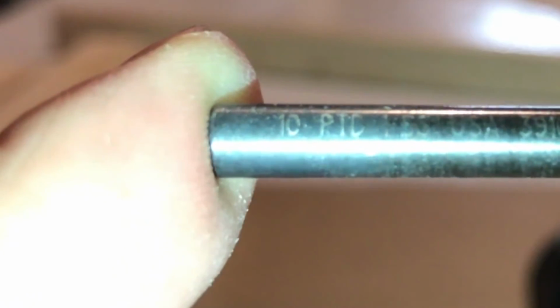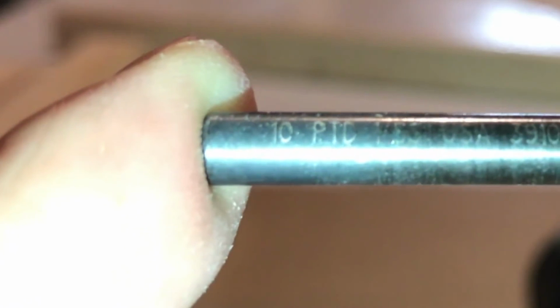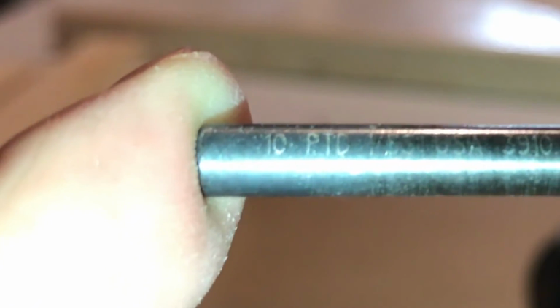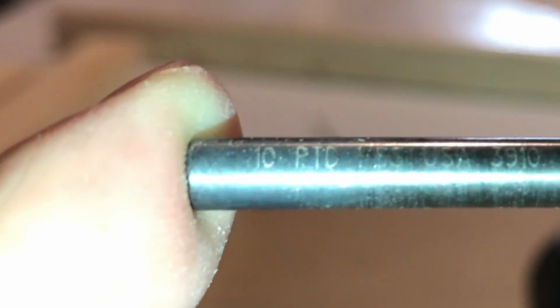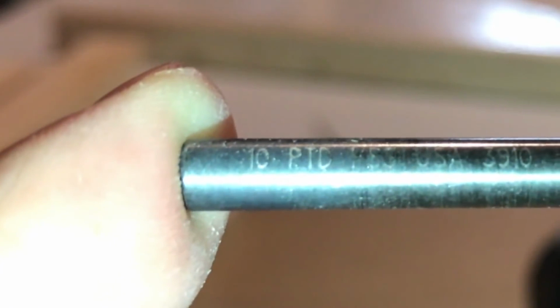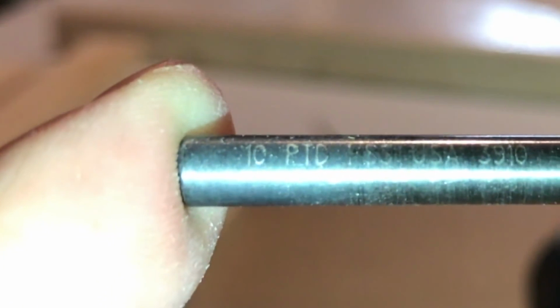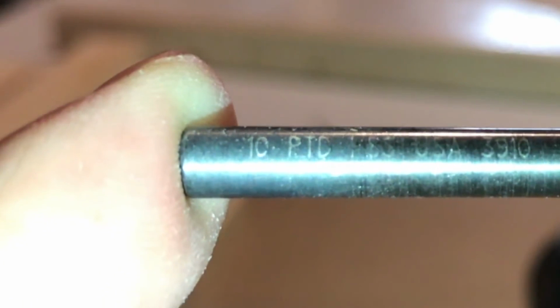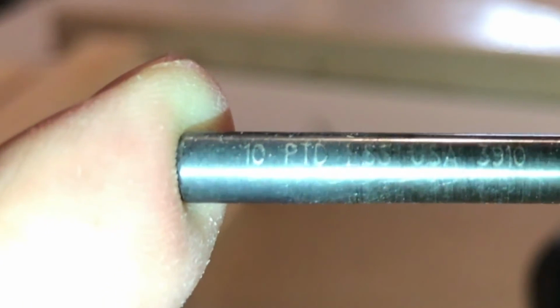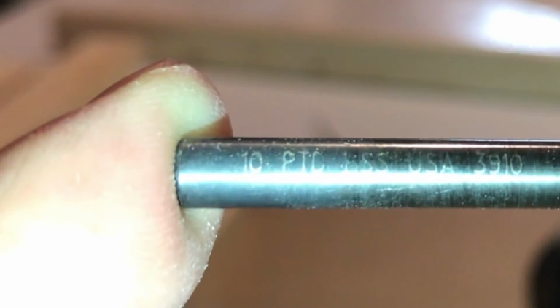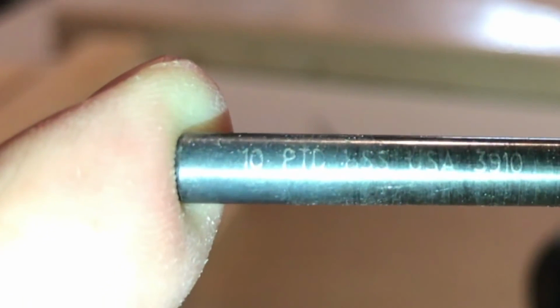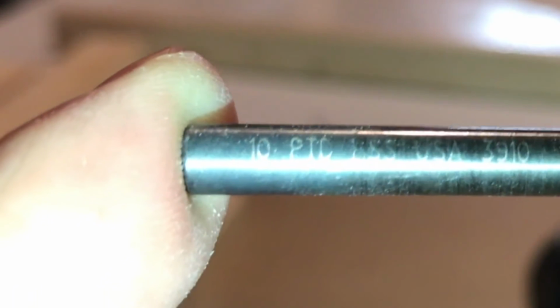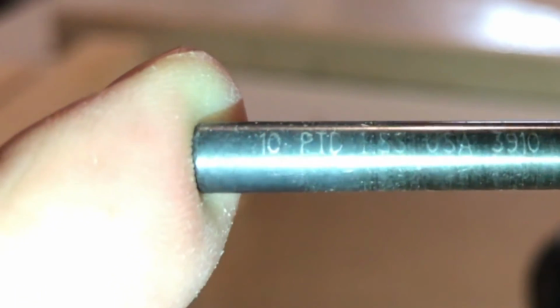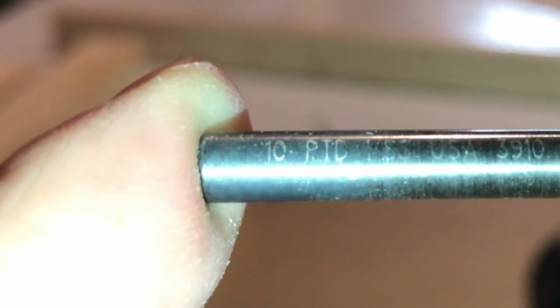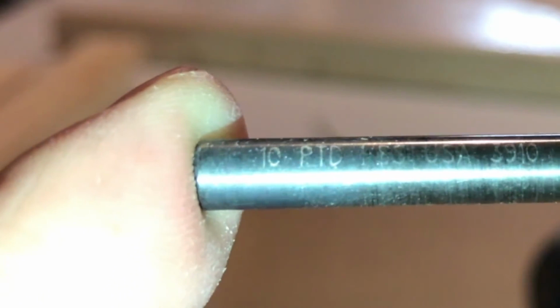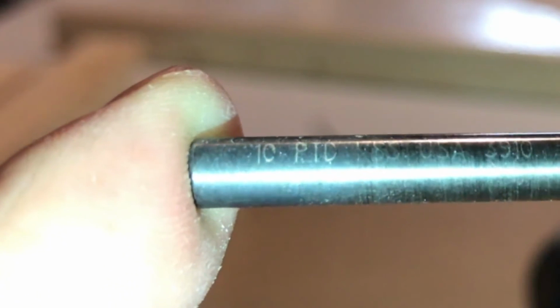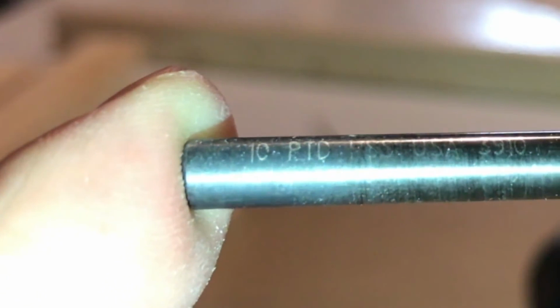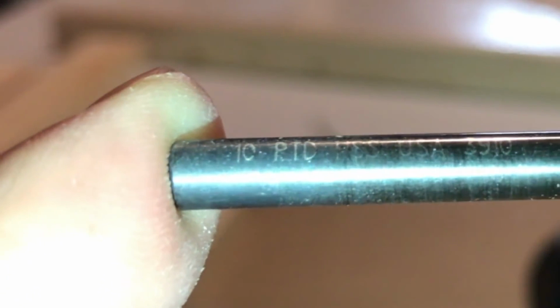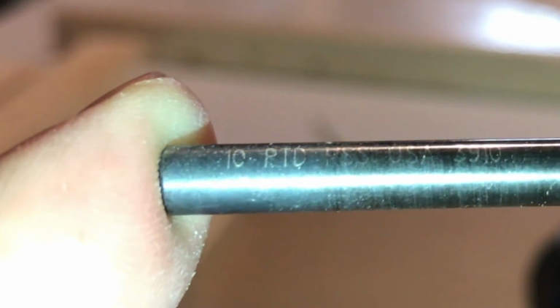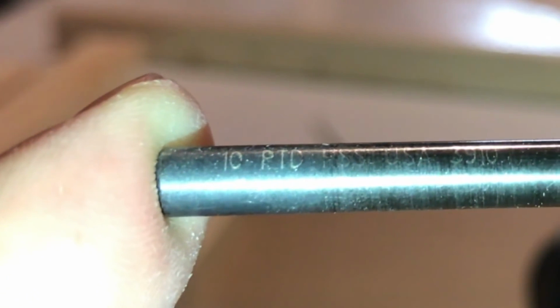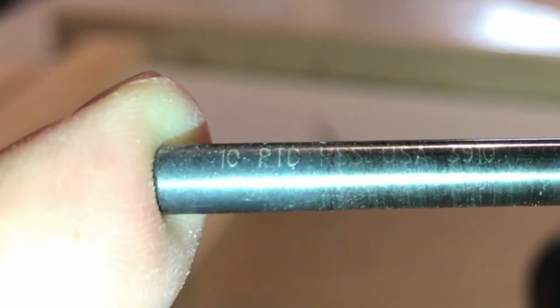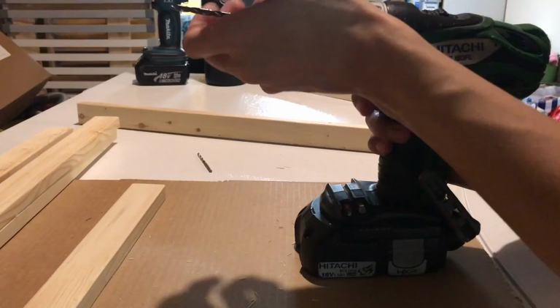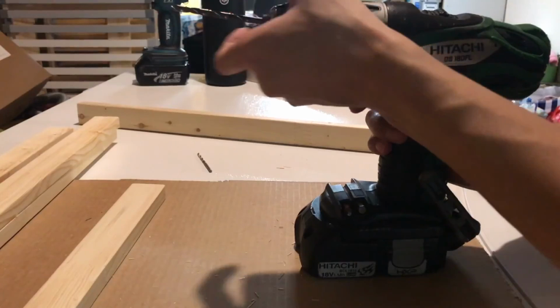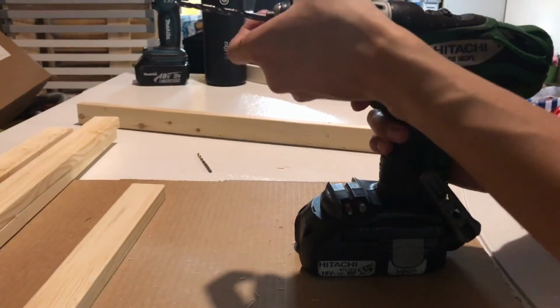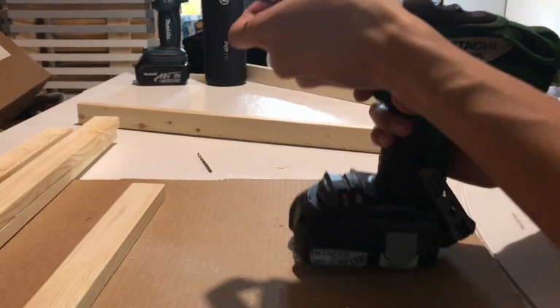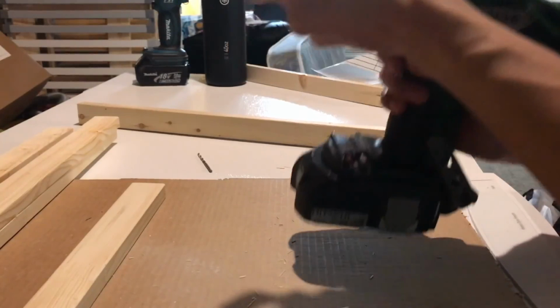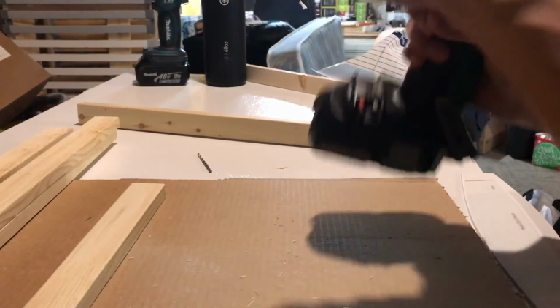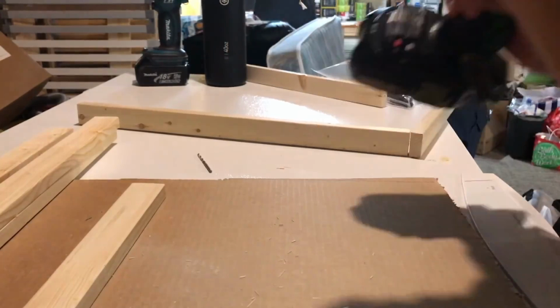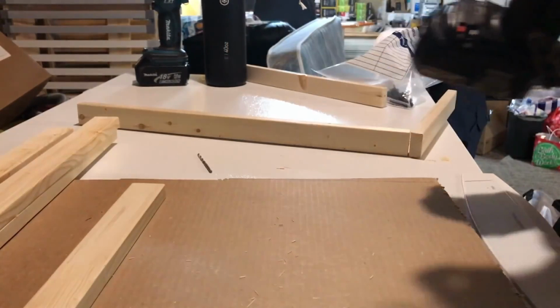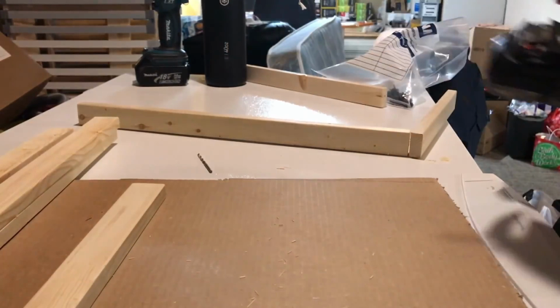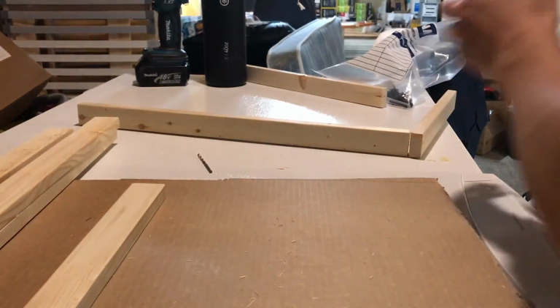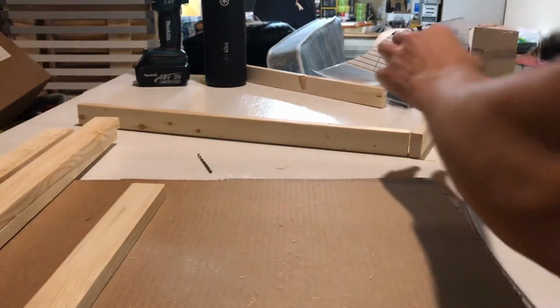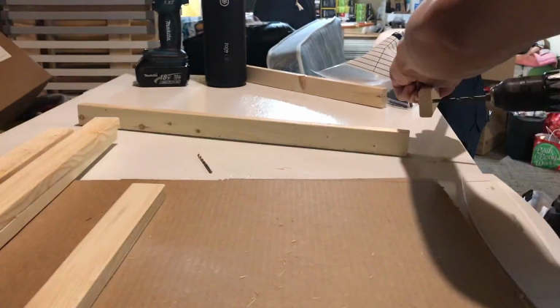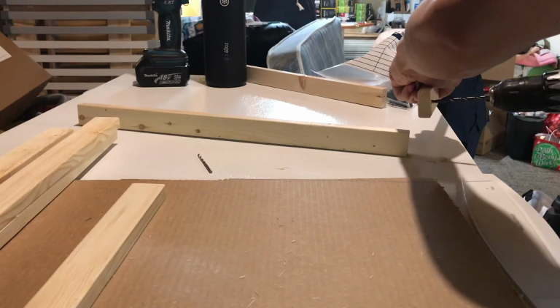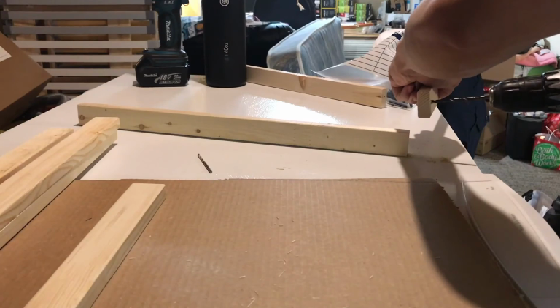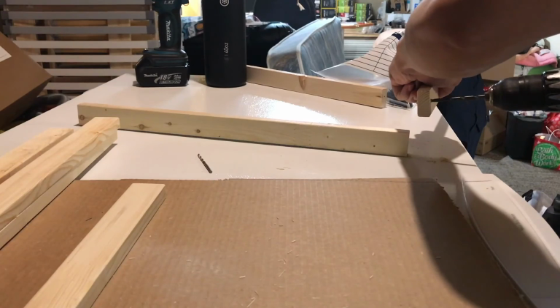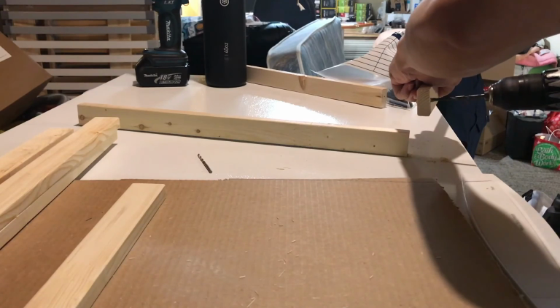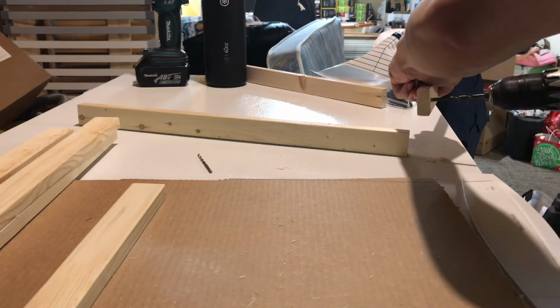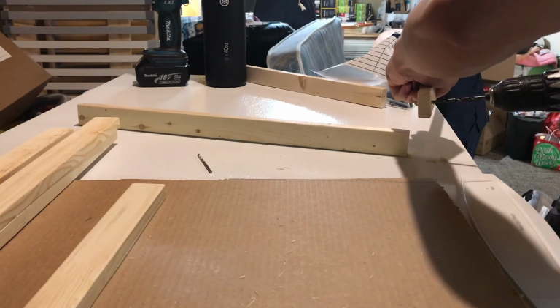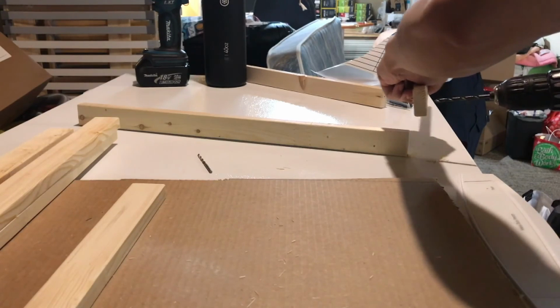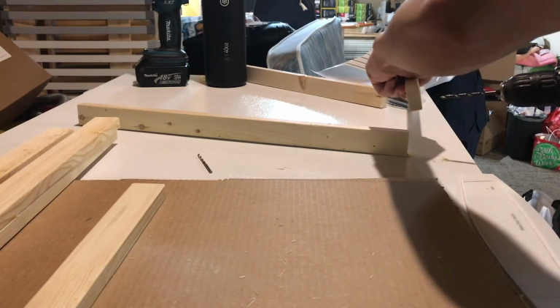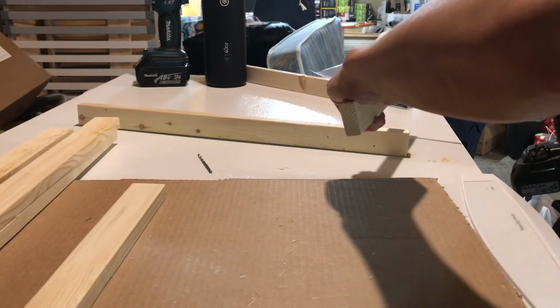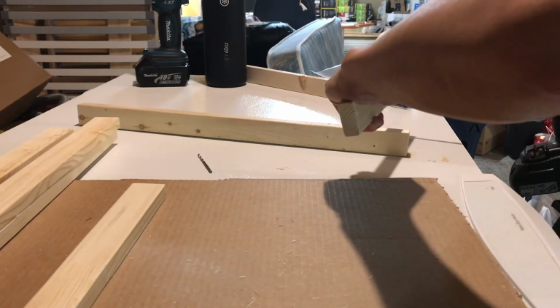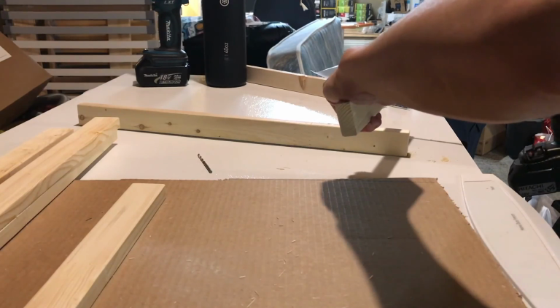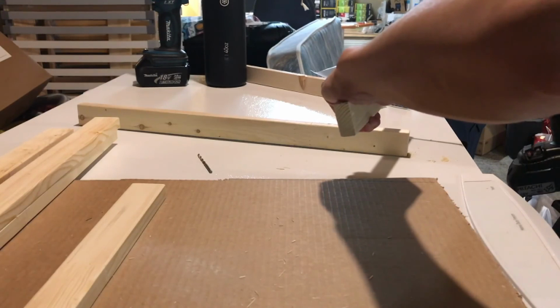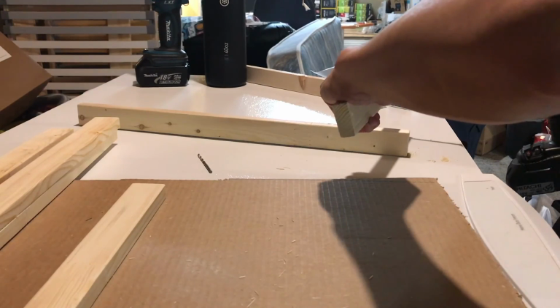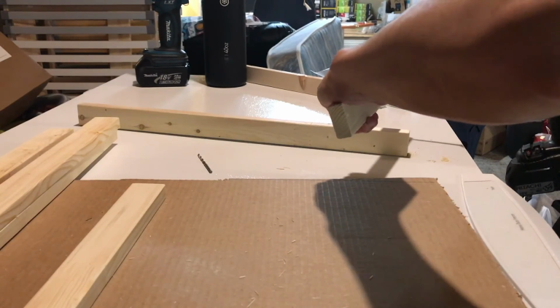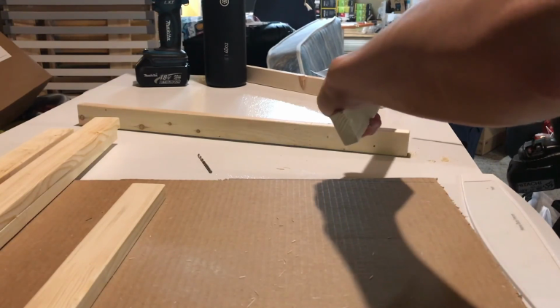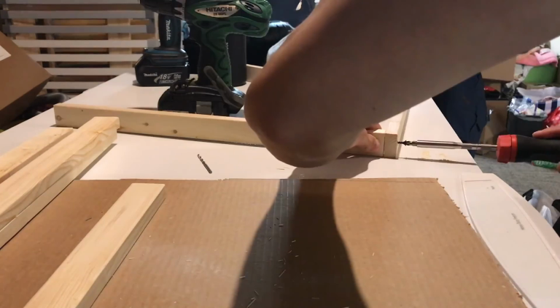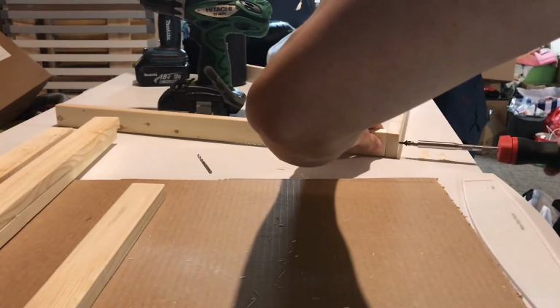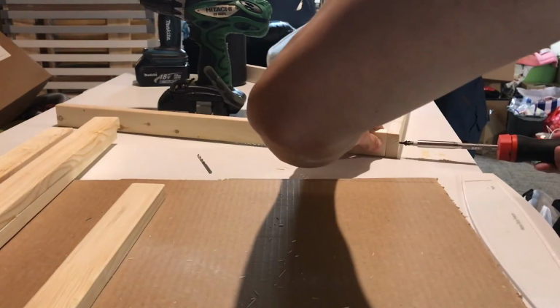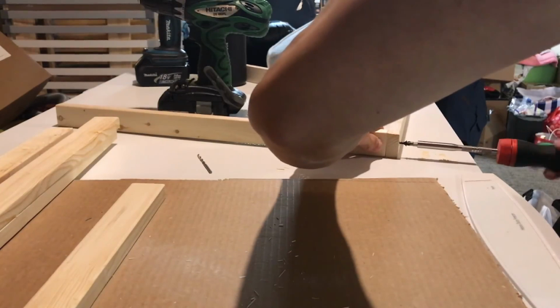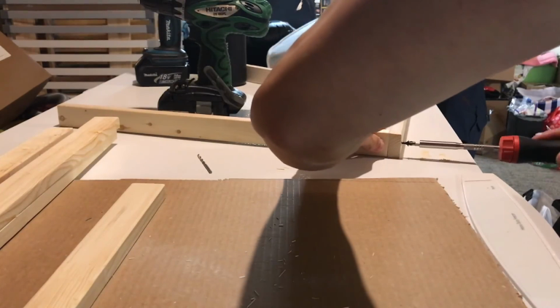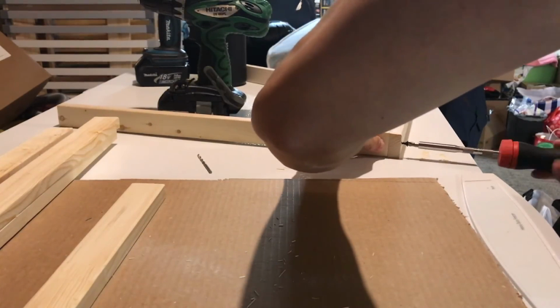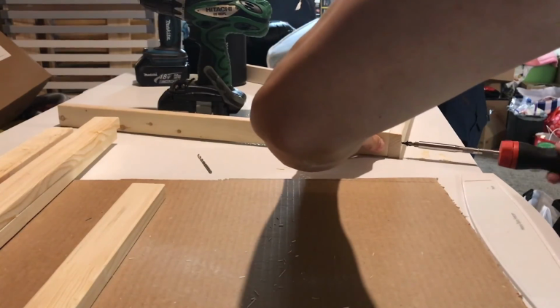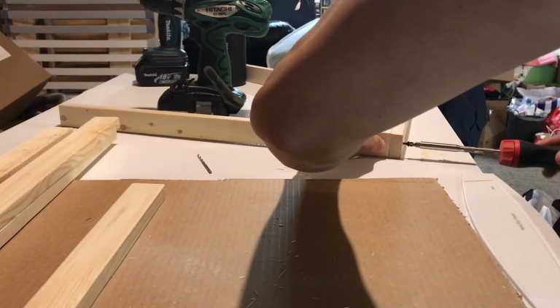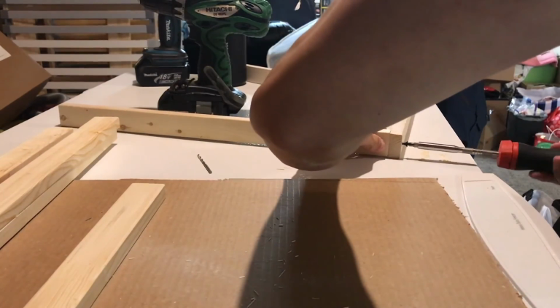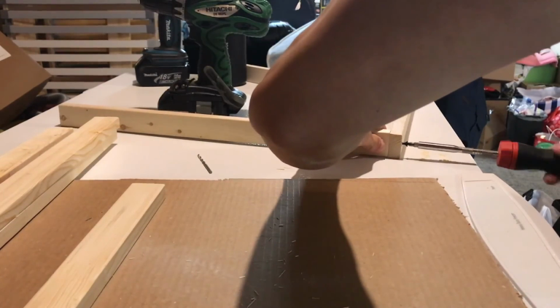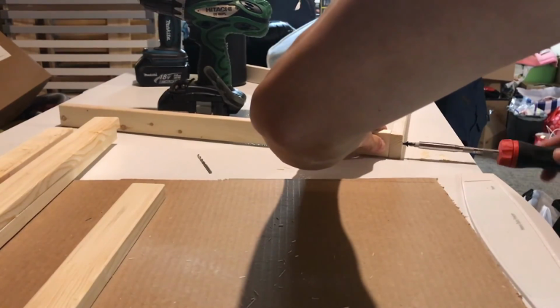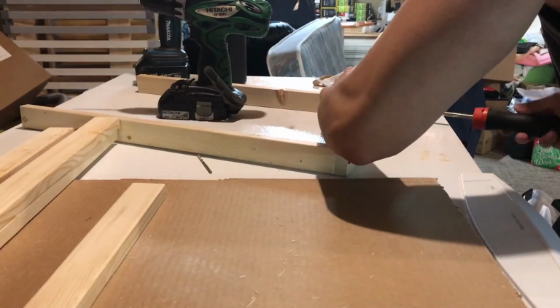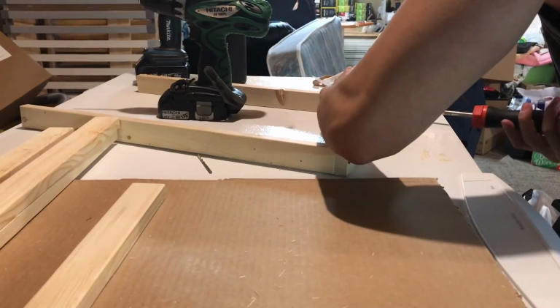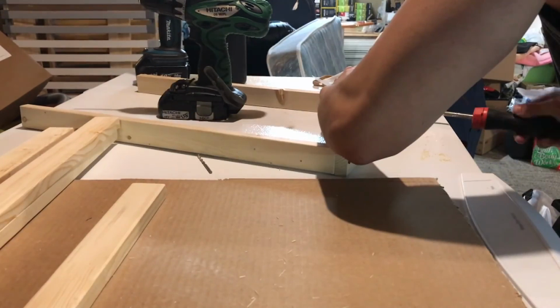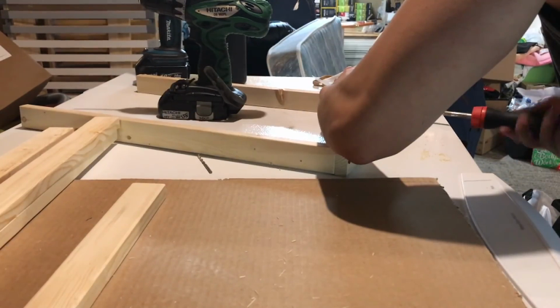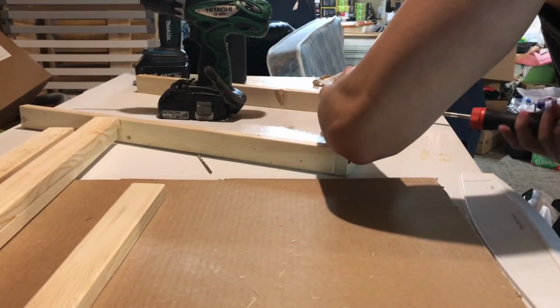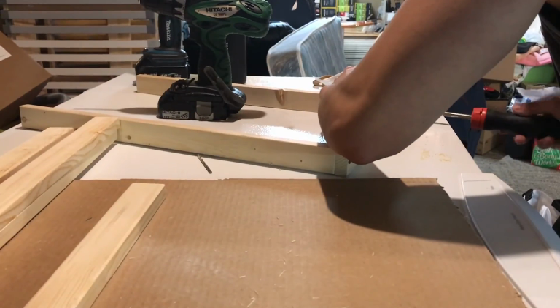I'm going to be using a slightly larger drill bit to countersink the holes so the screws sit flush with the wood, just for aesthetic reasons.